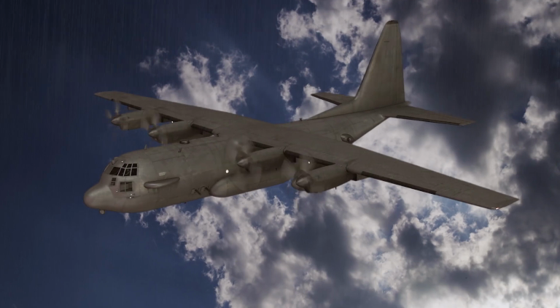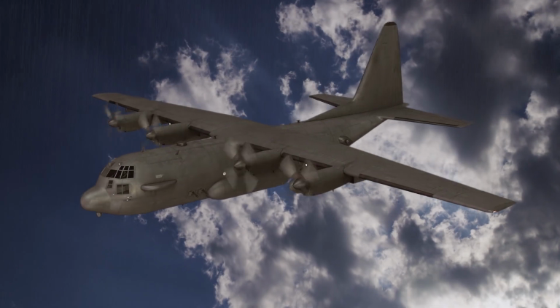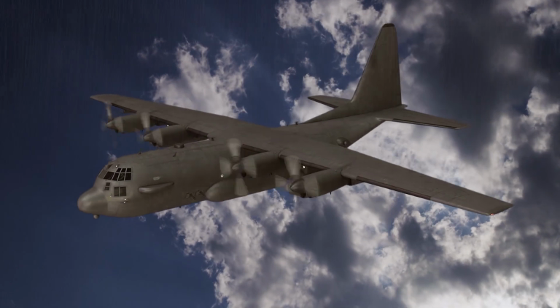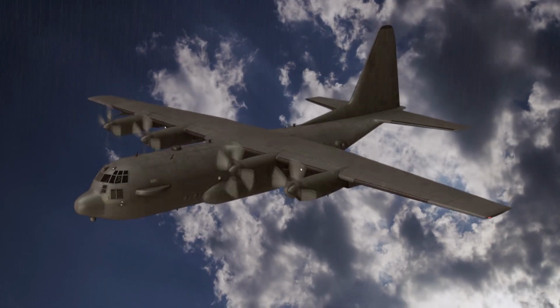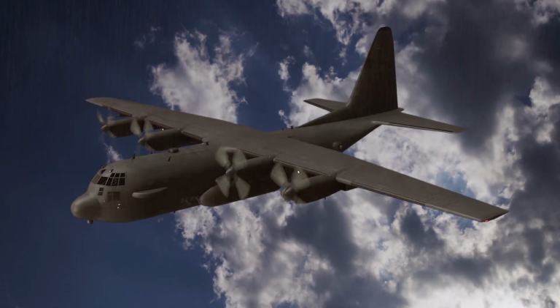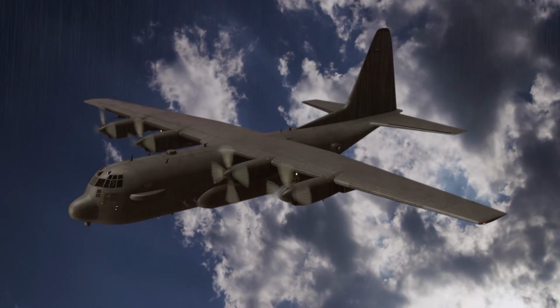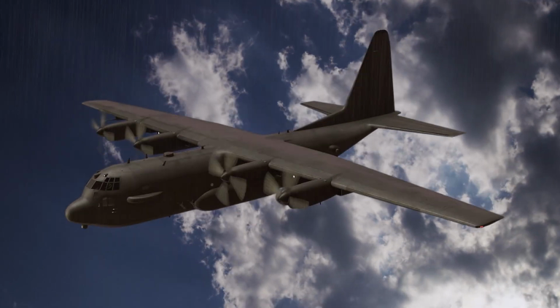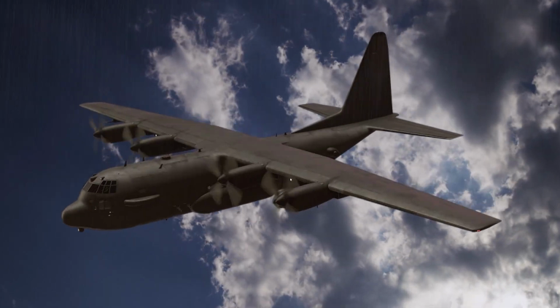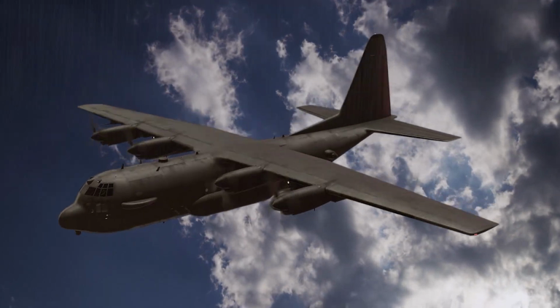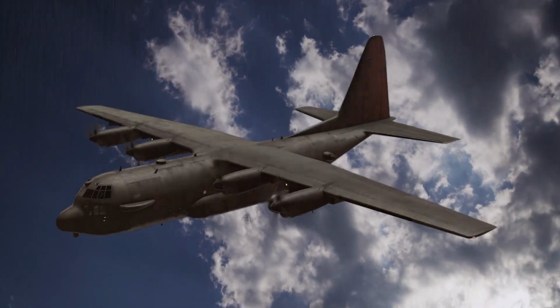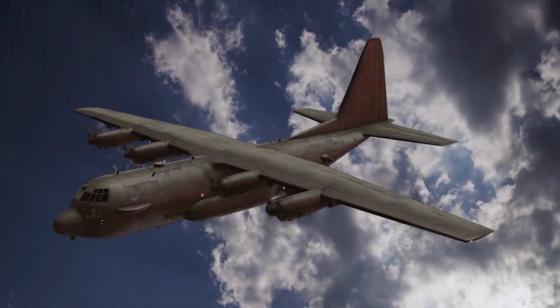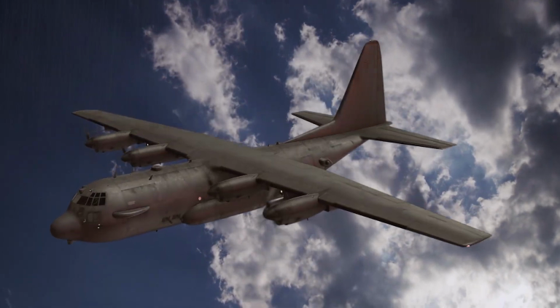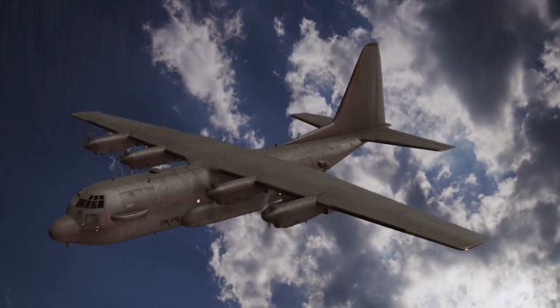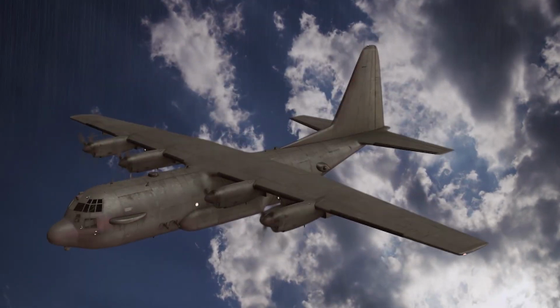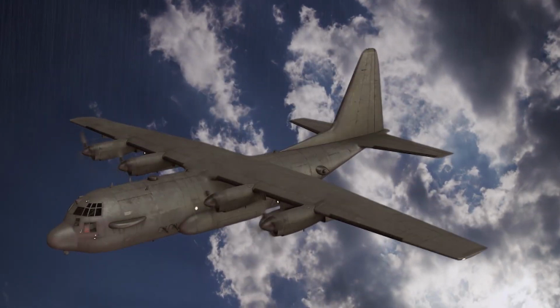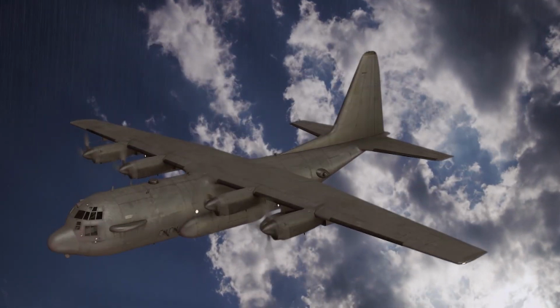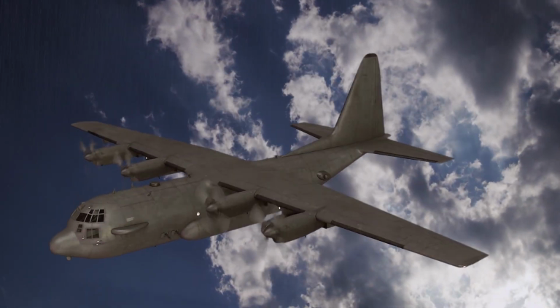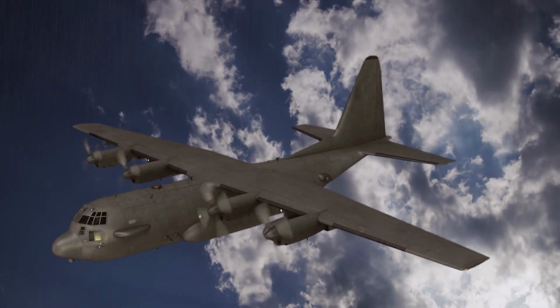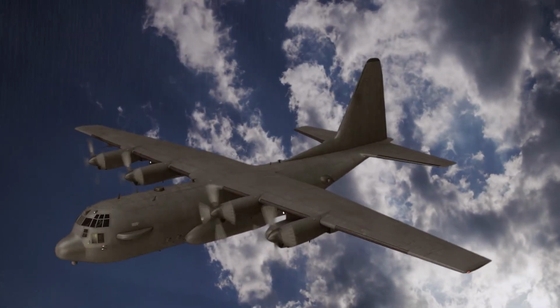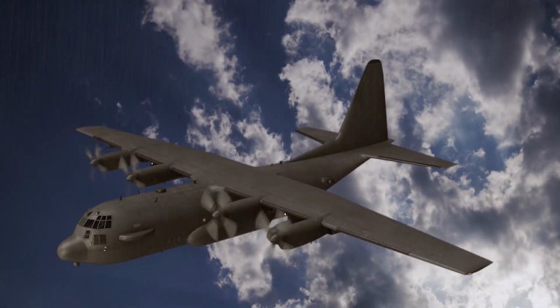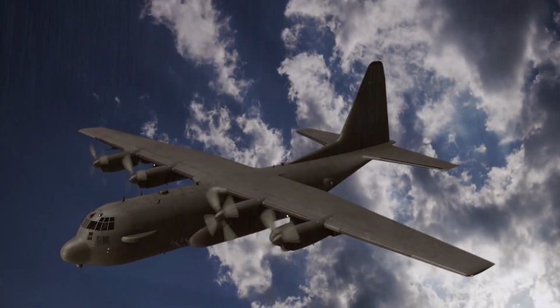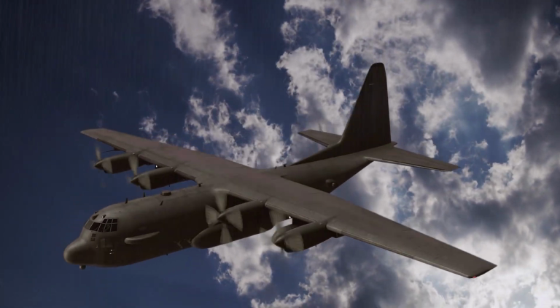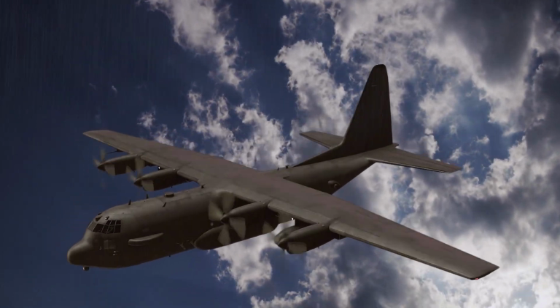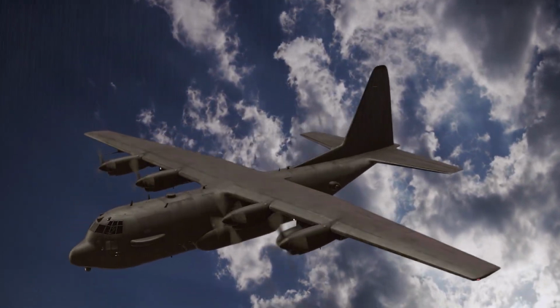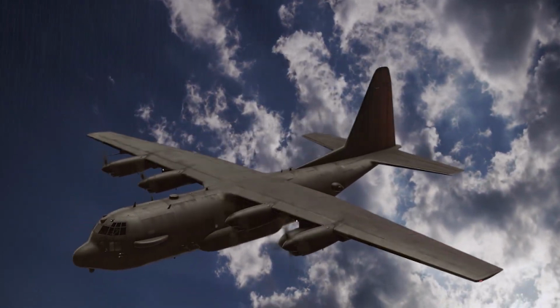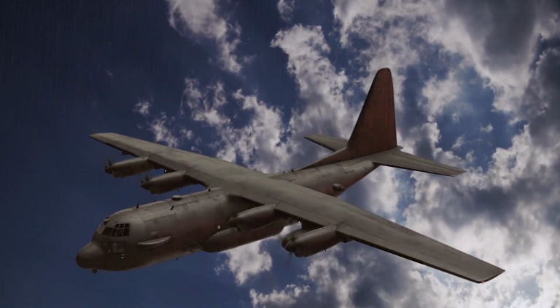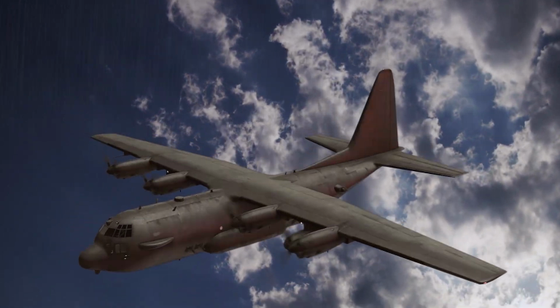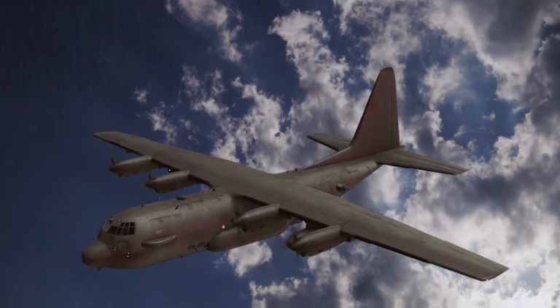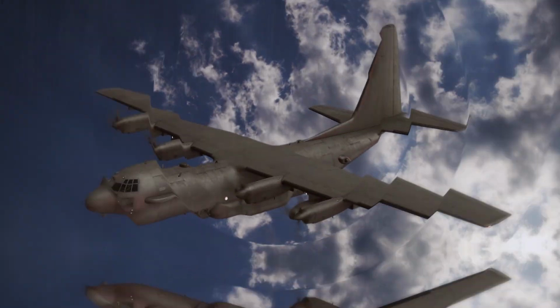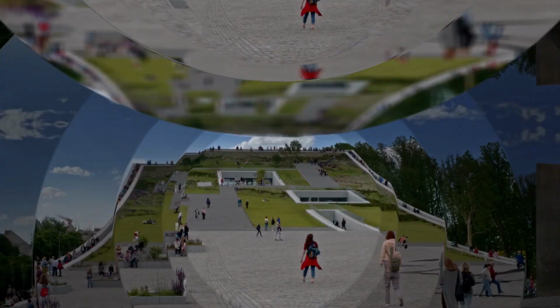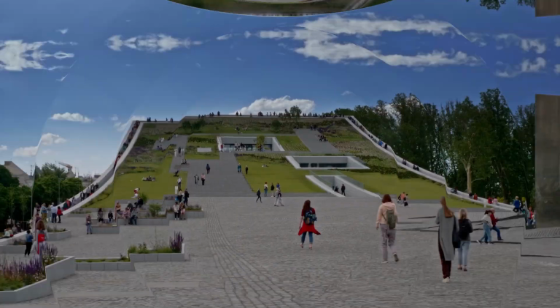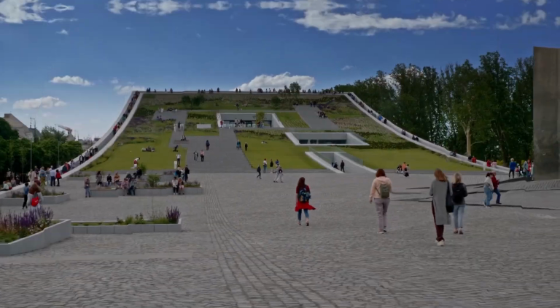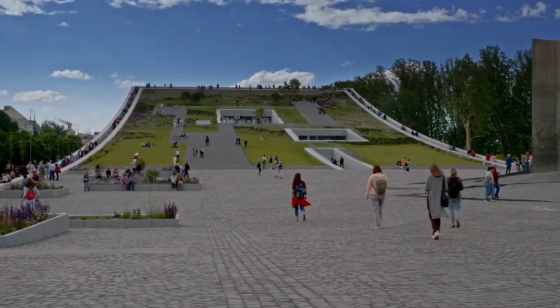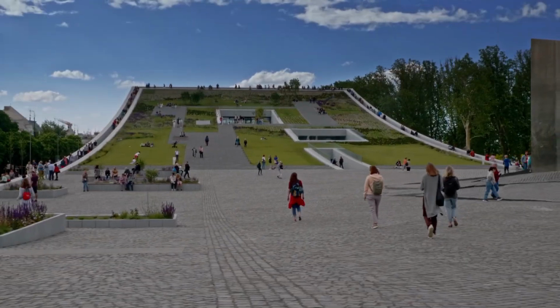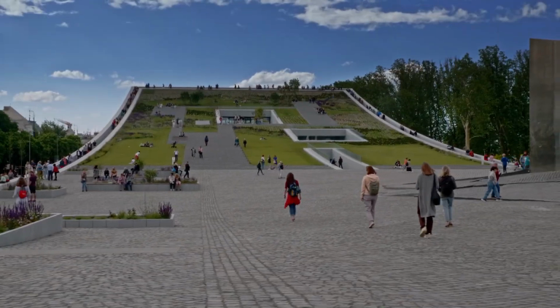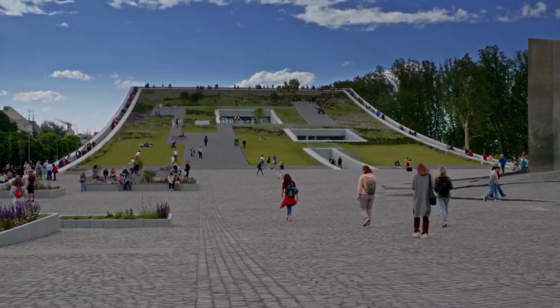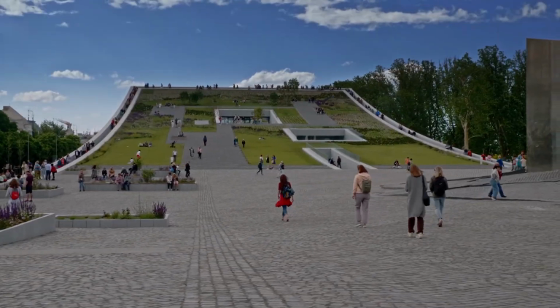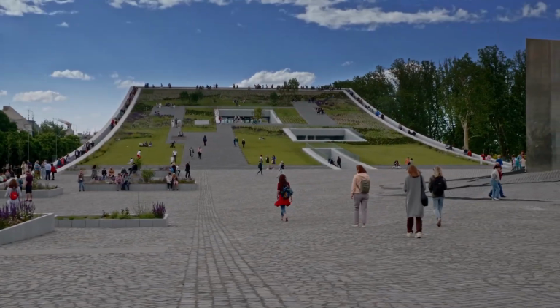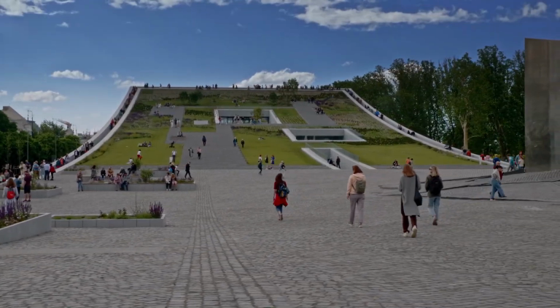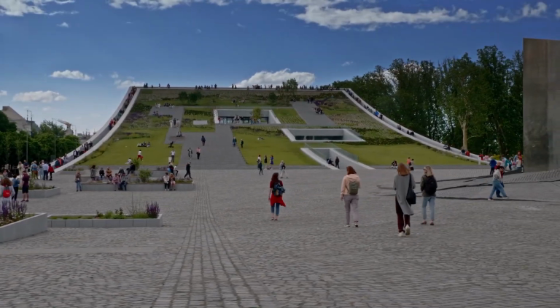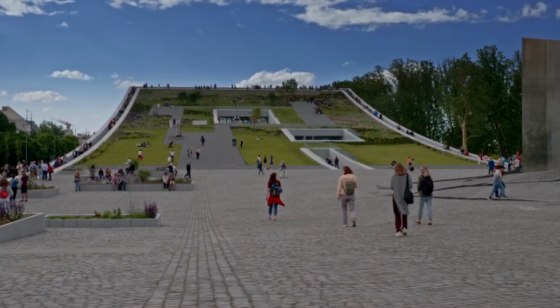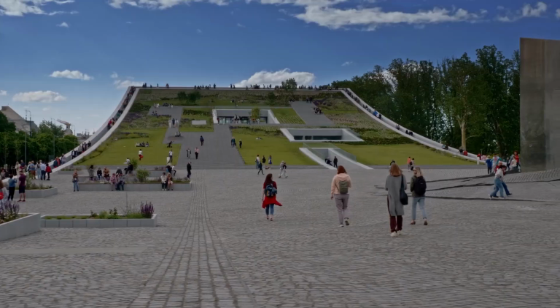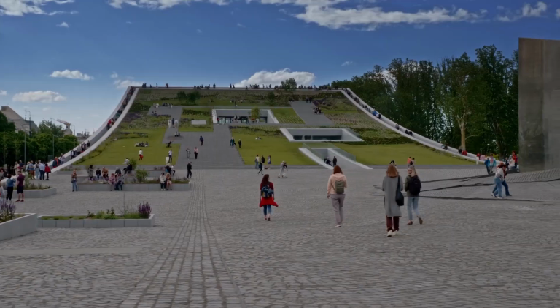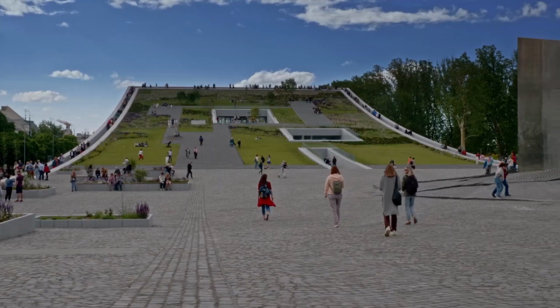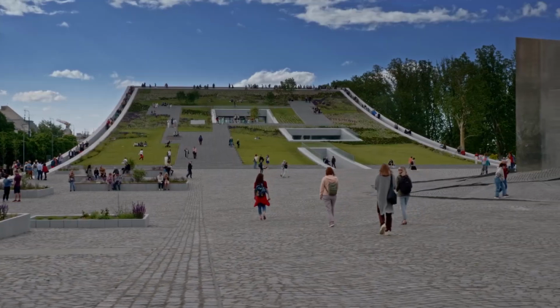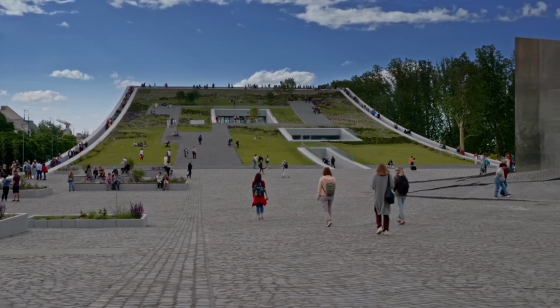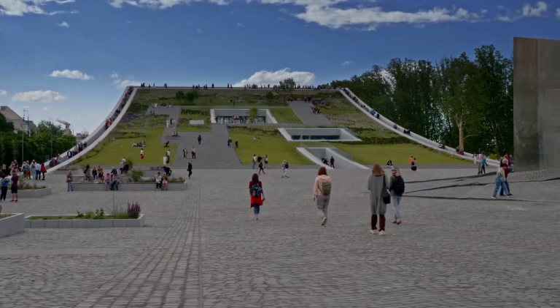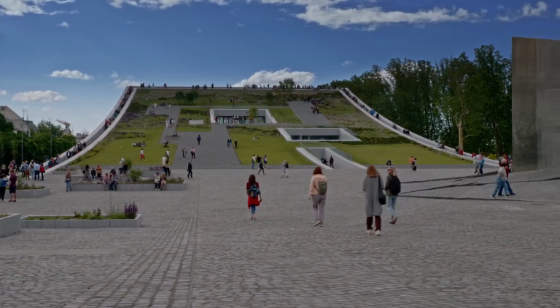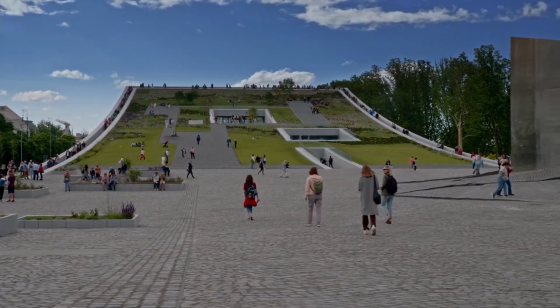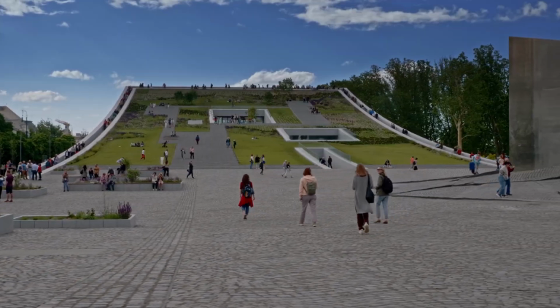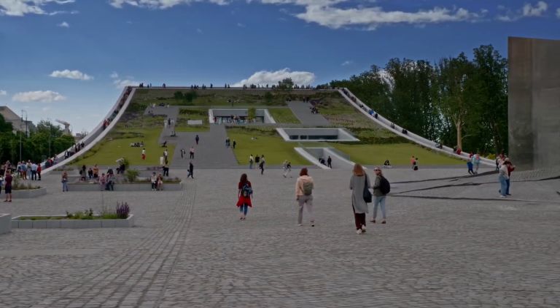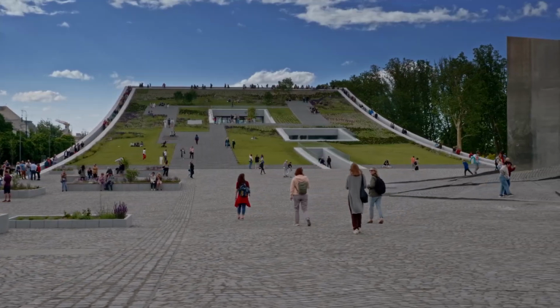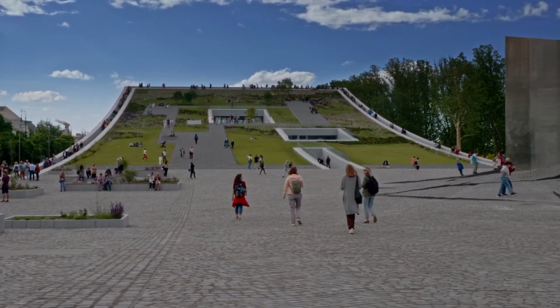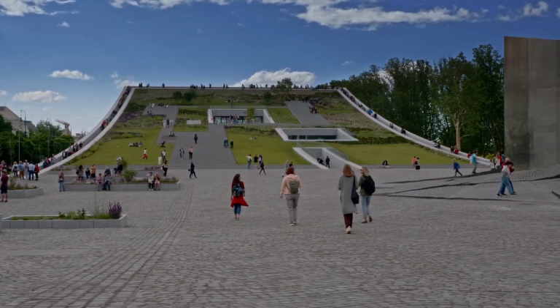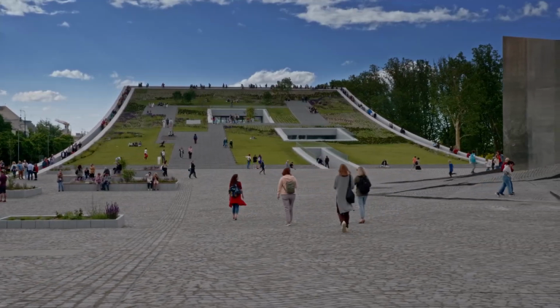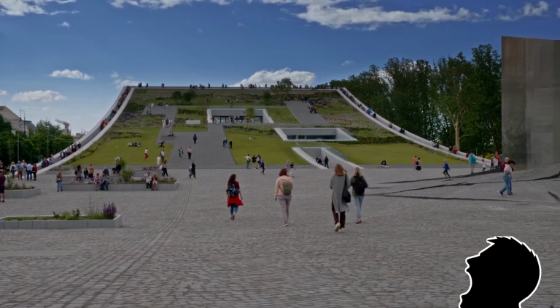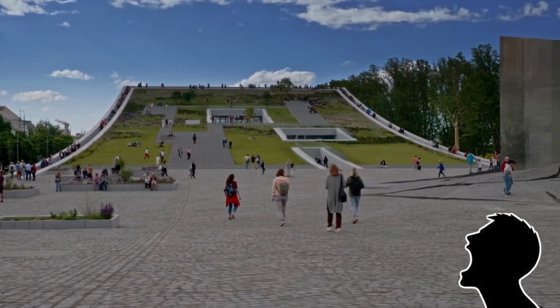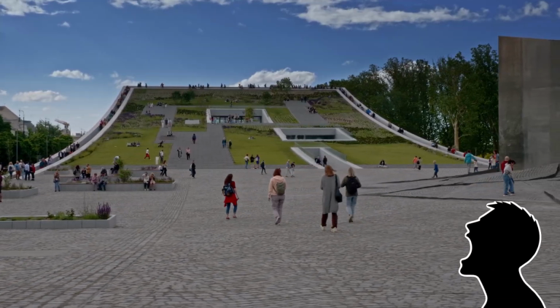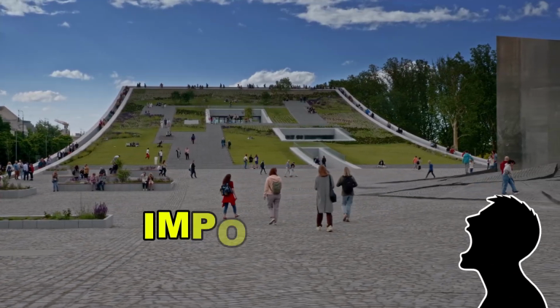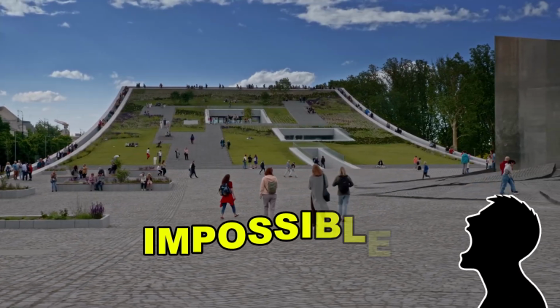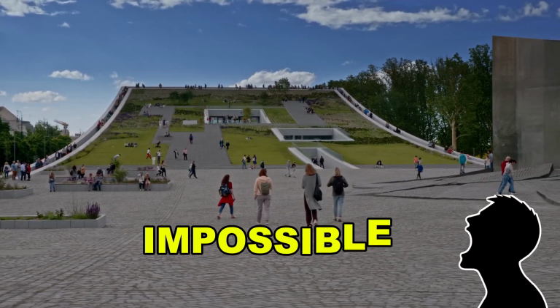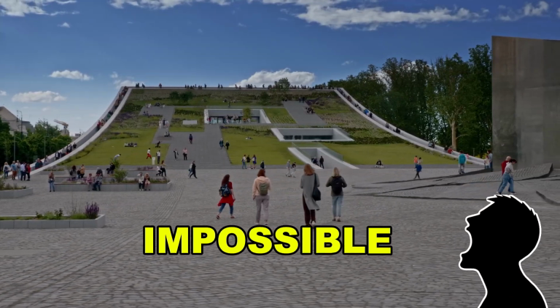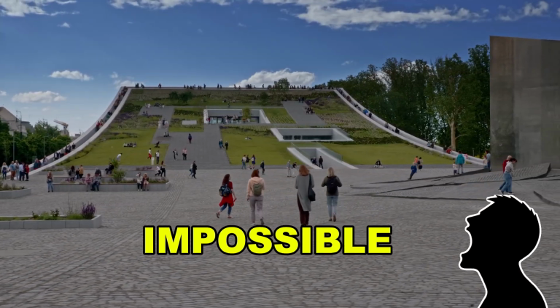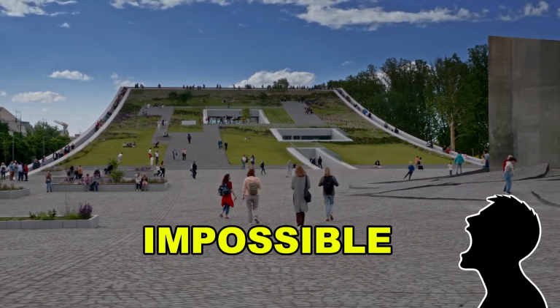What if you could fly across the country in less than three hours, and nobody on the ground even noticed you passed overhead? Sounds impossible, right?